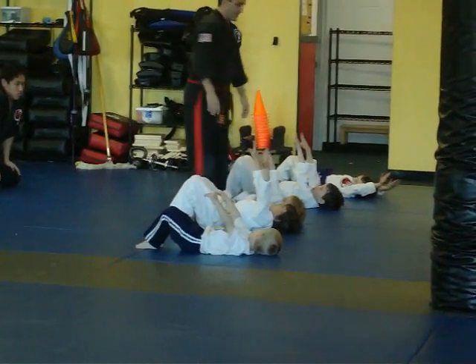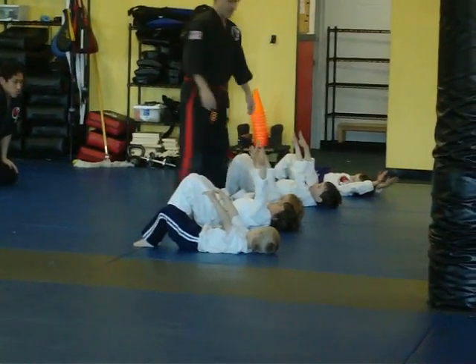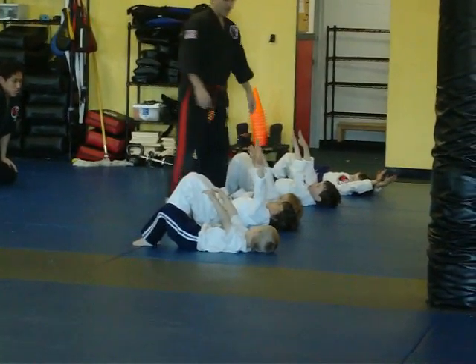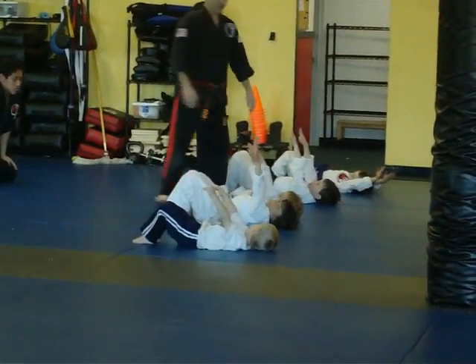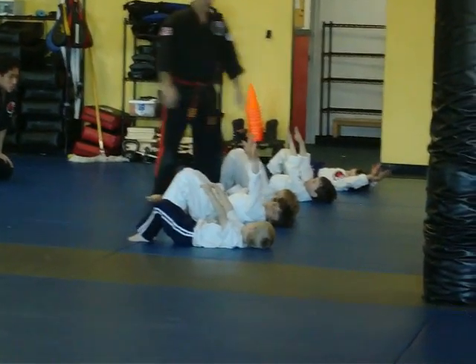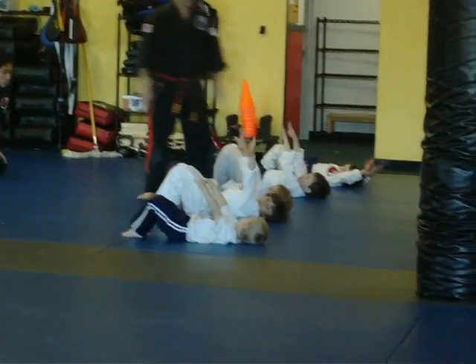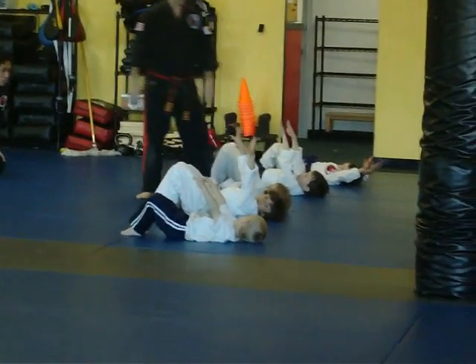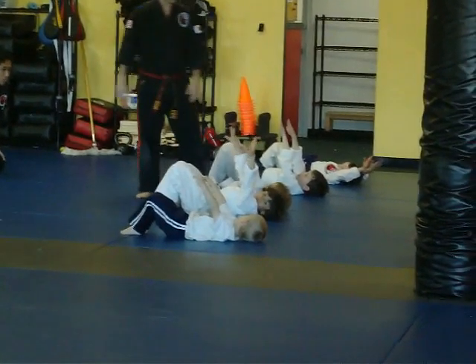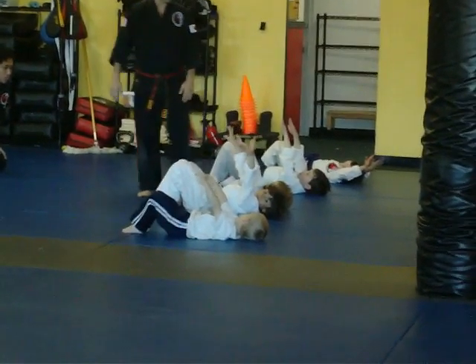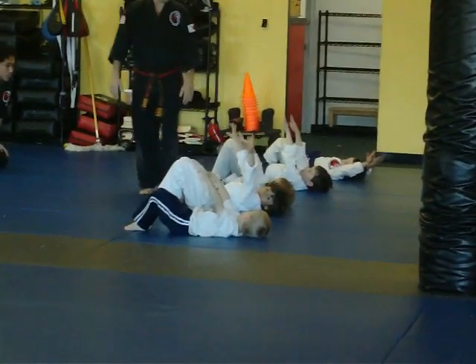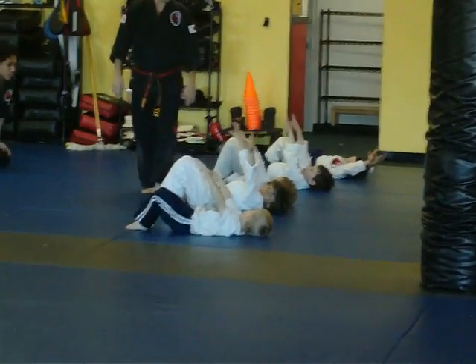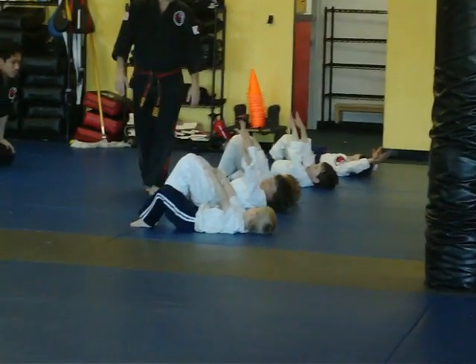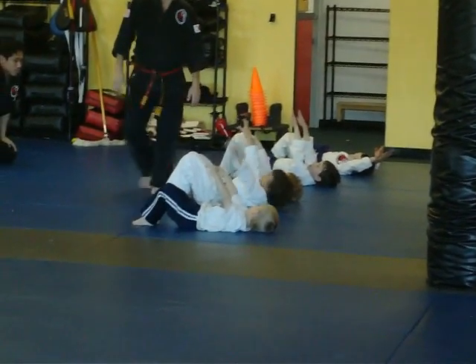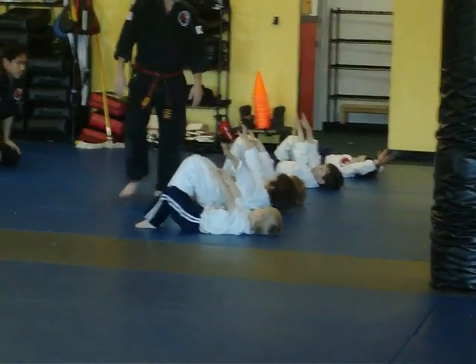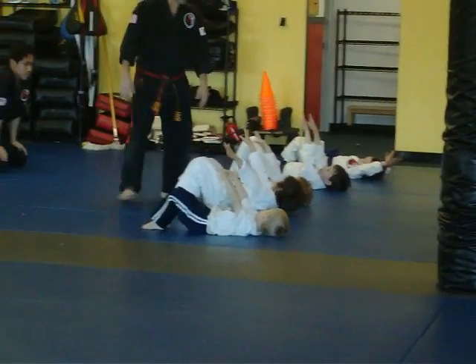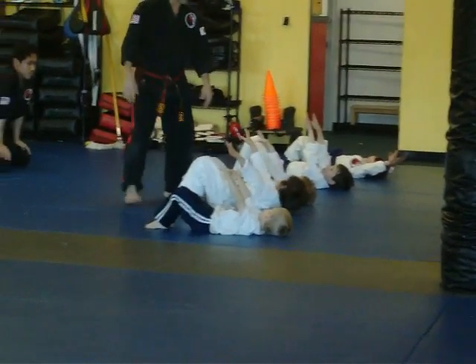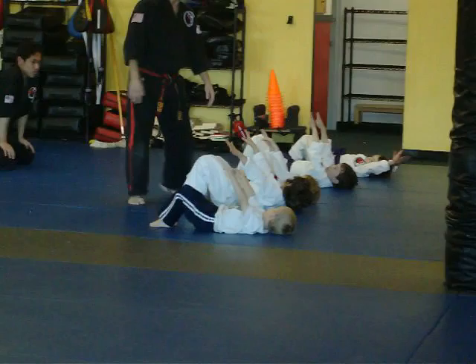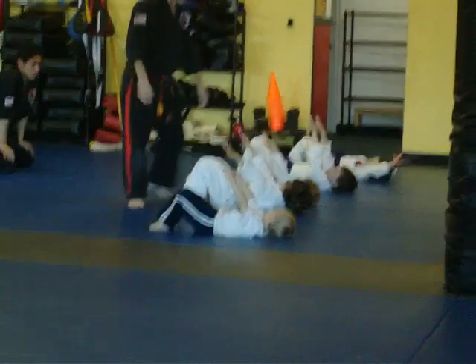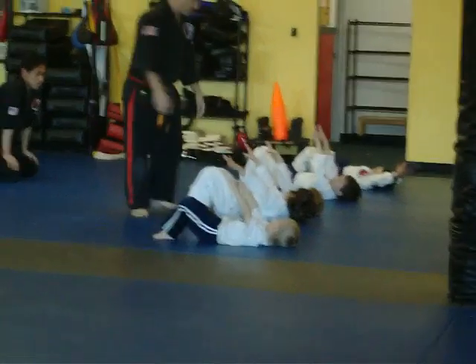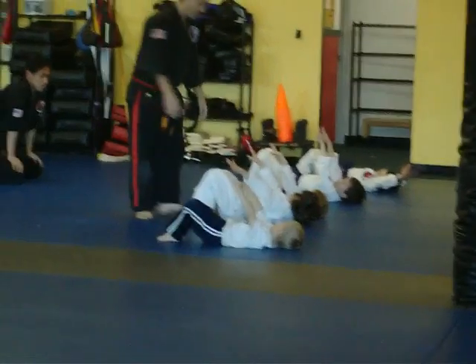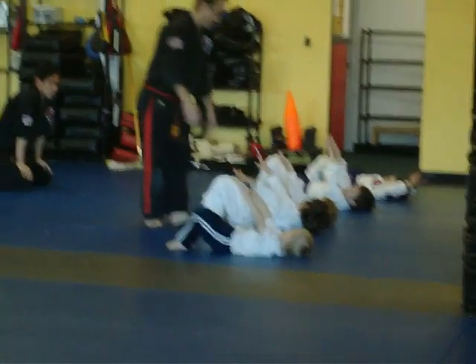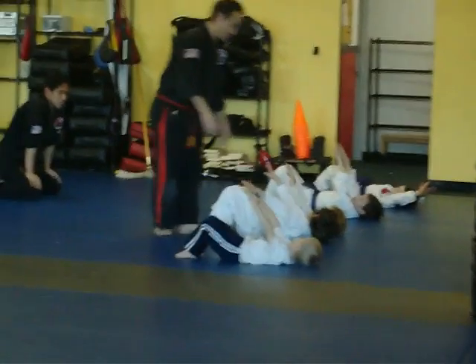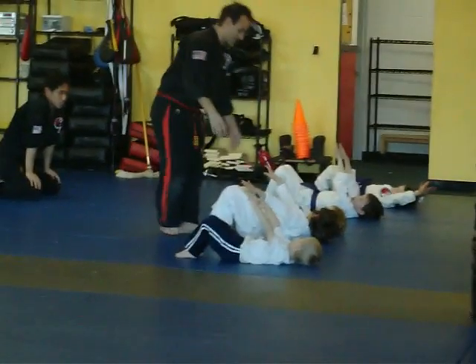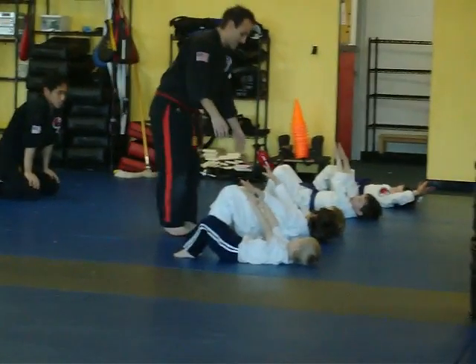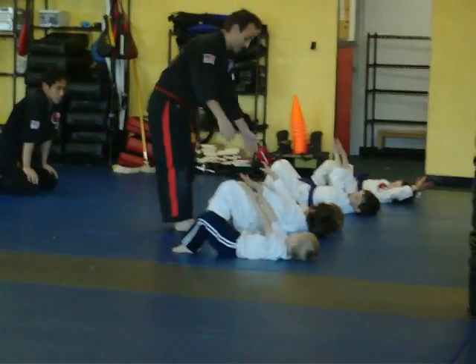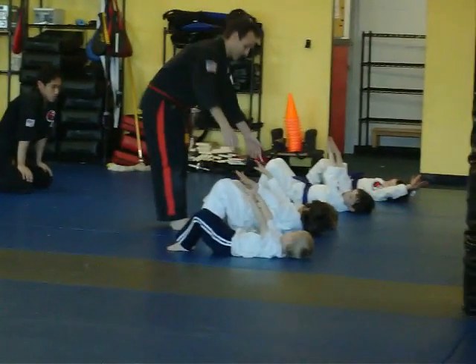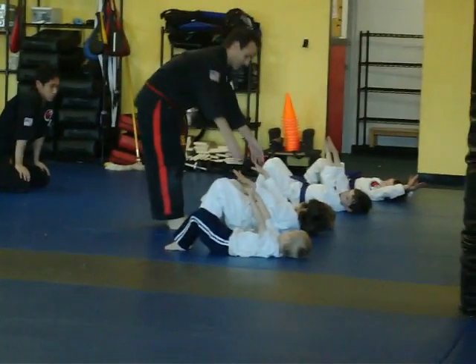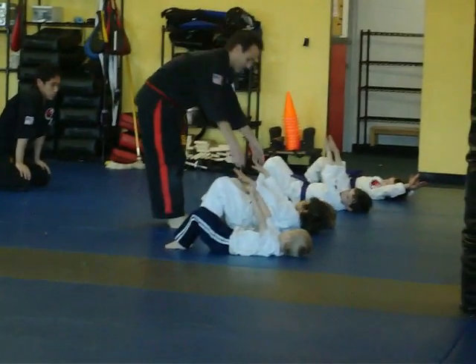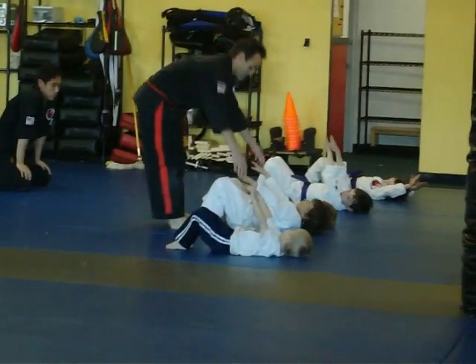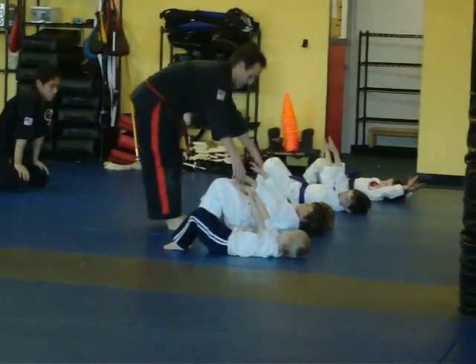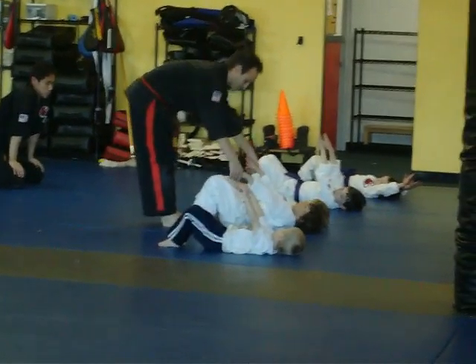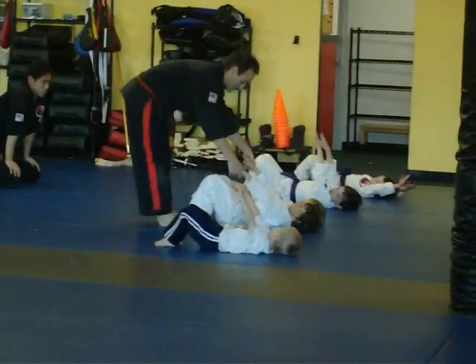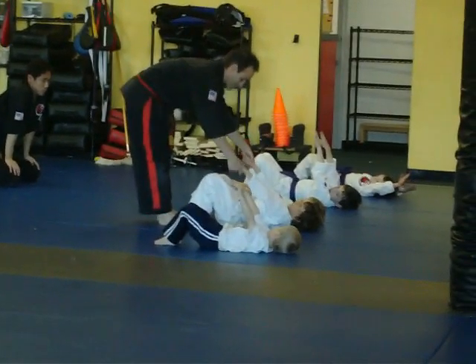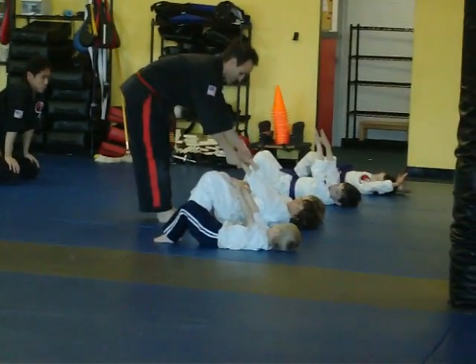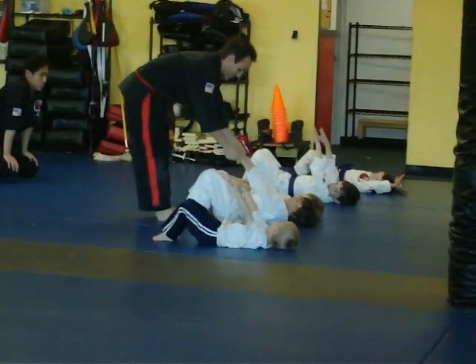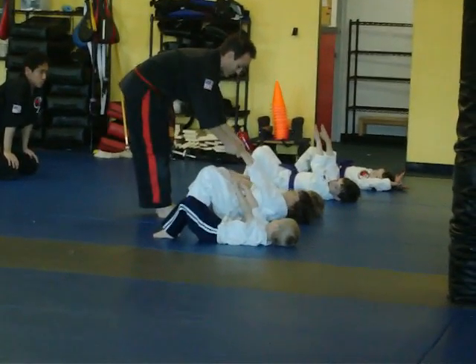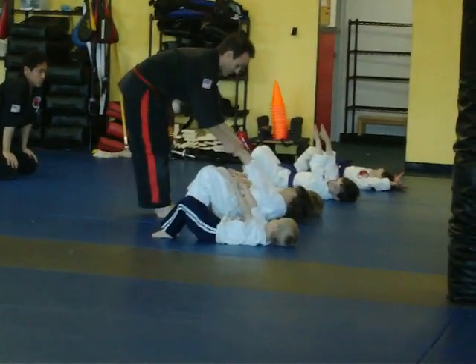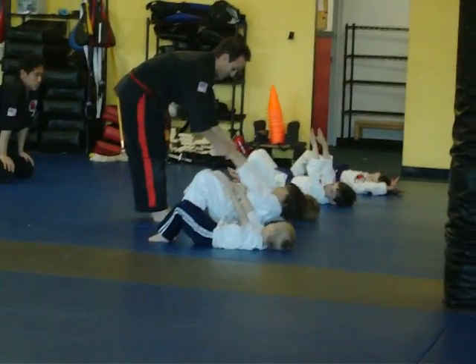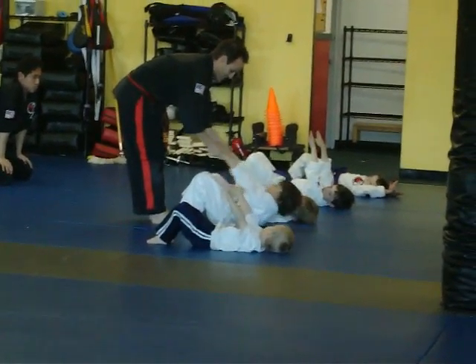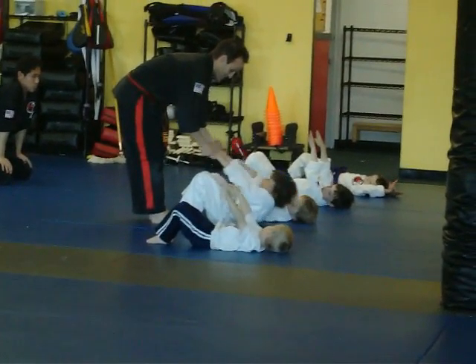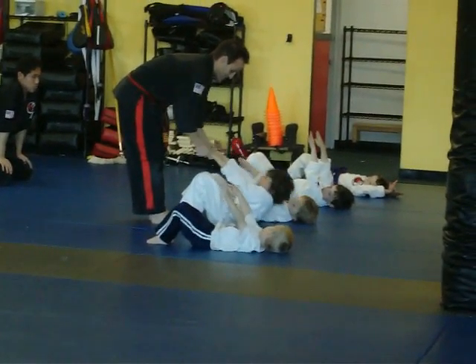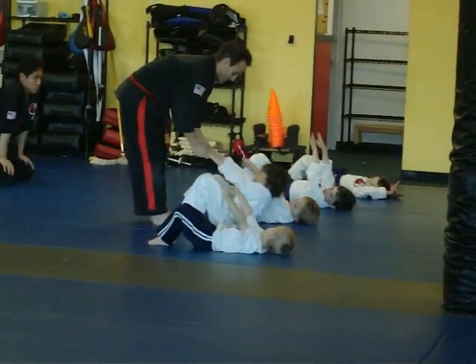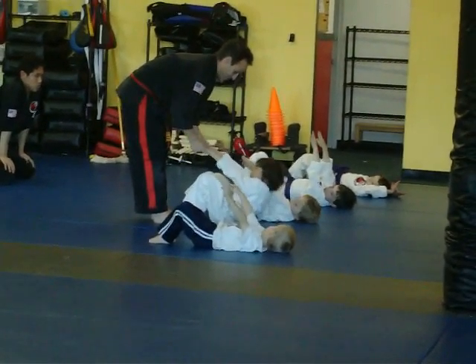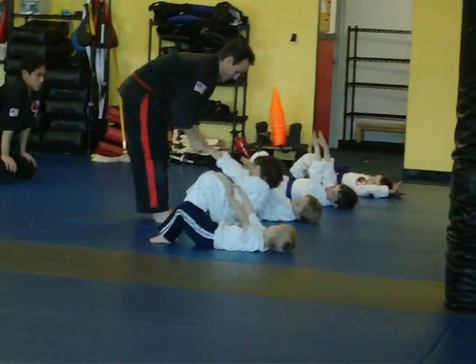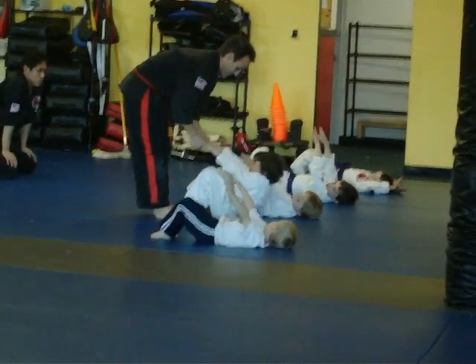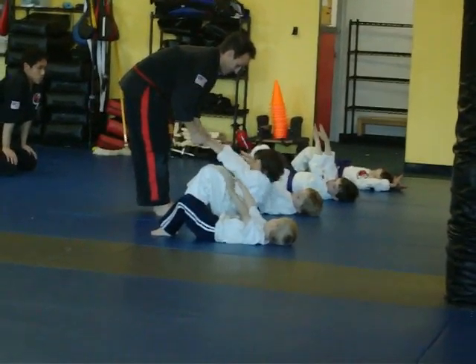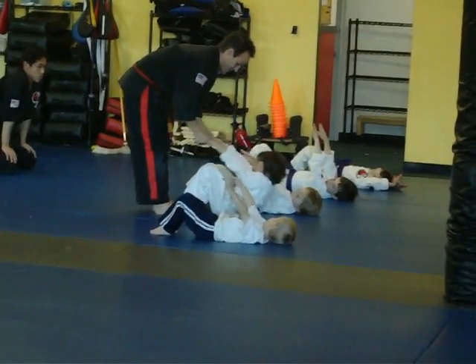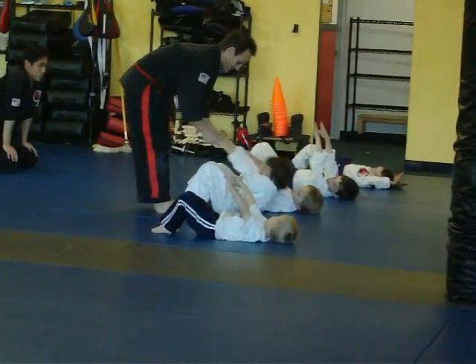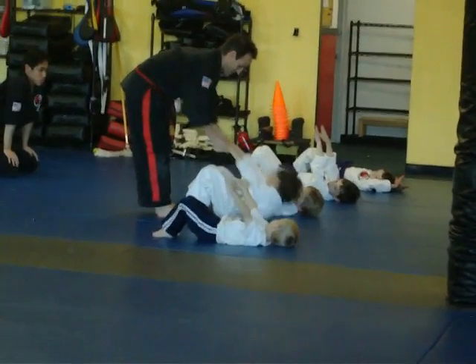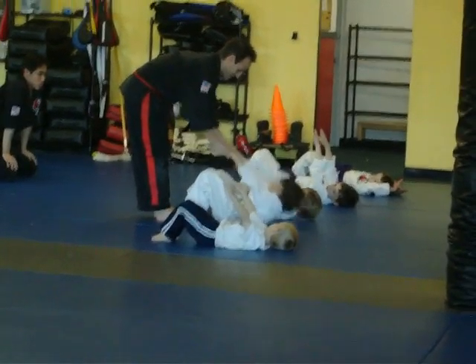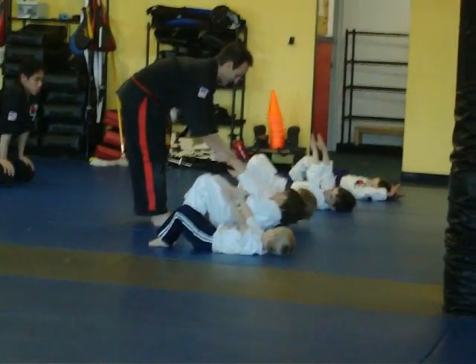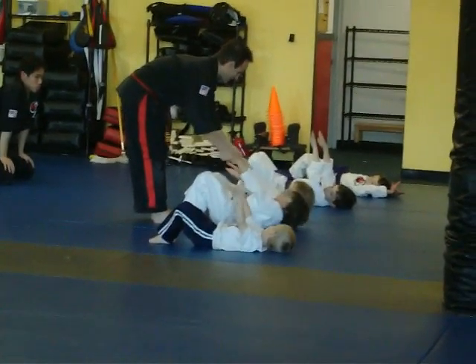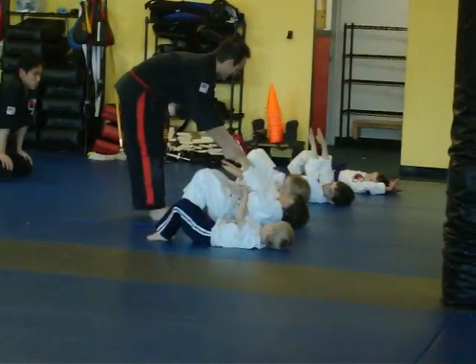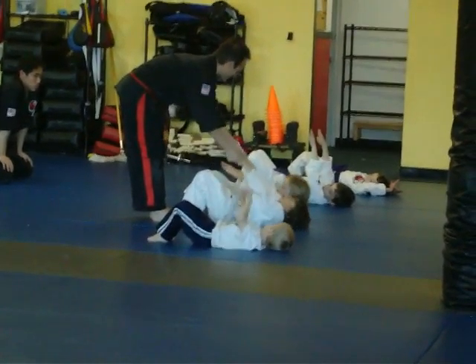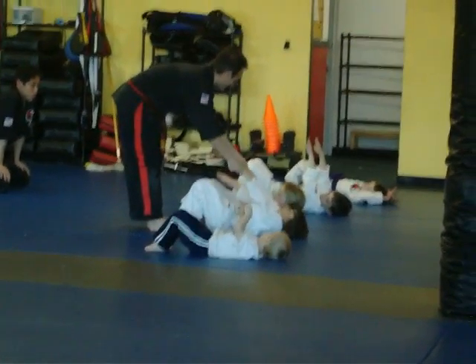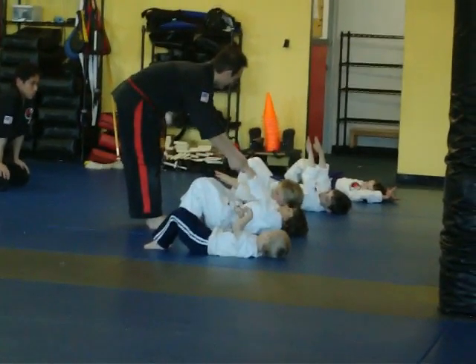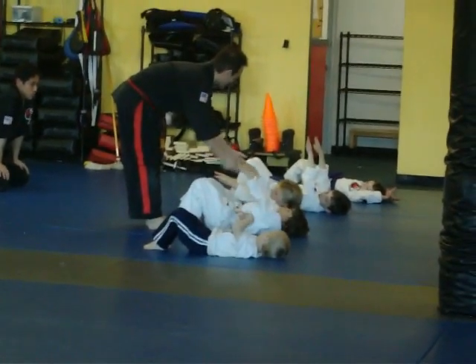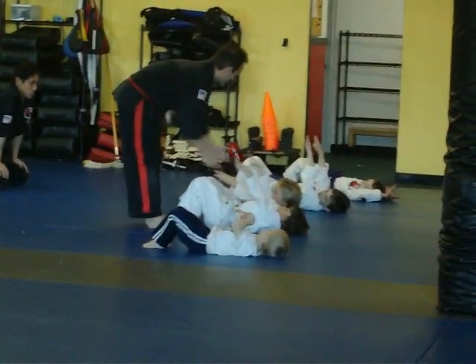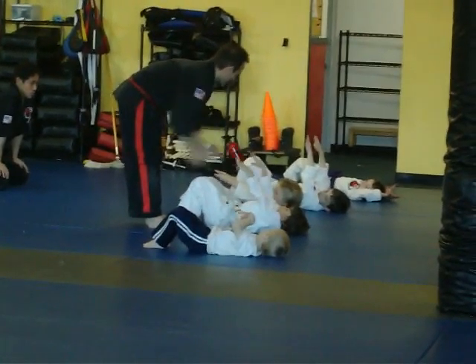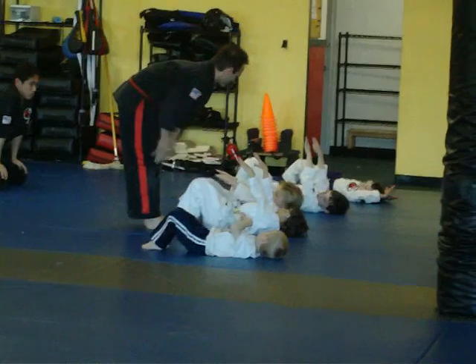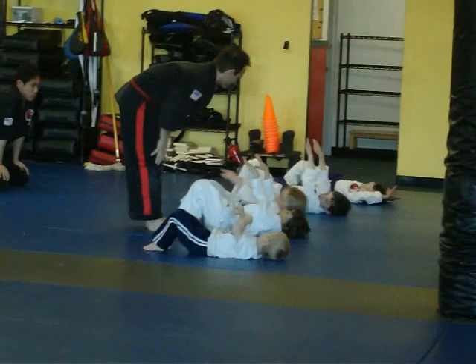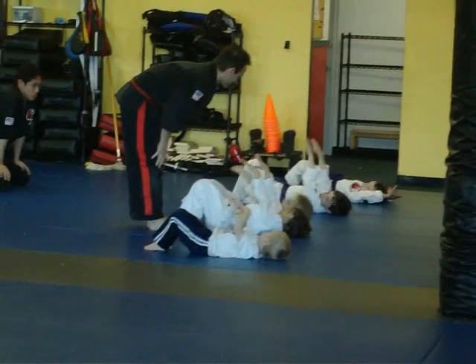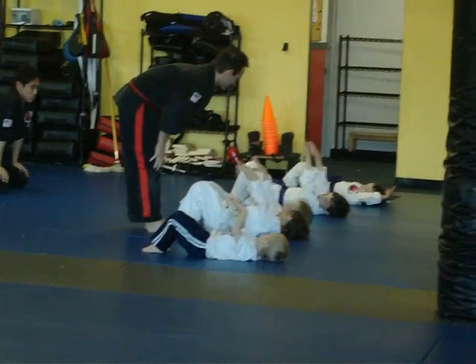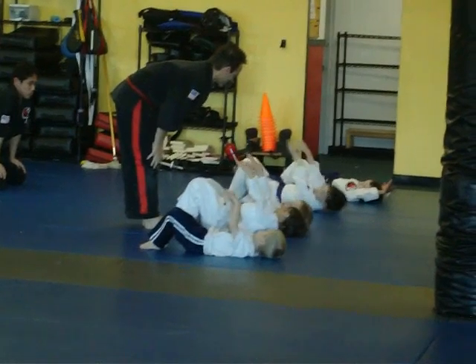Now I want you to reach your arms forward. Watch Johnny. Reach your arms forward and try to reach just above your knees like that. Put that down. Reach right along and be safe.